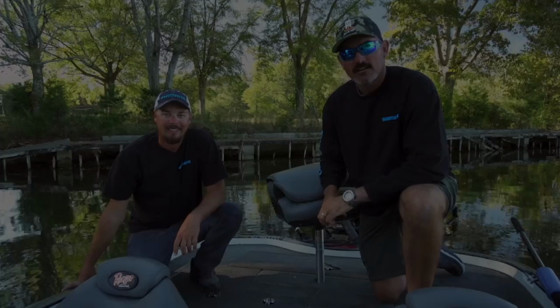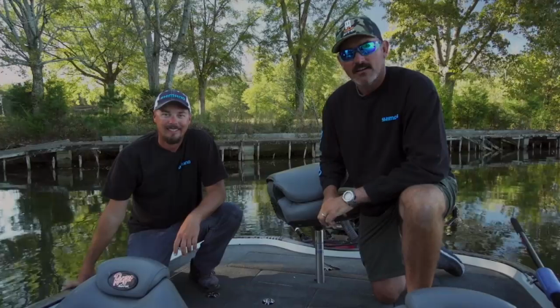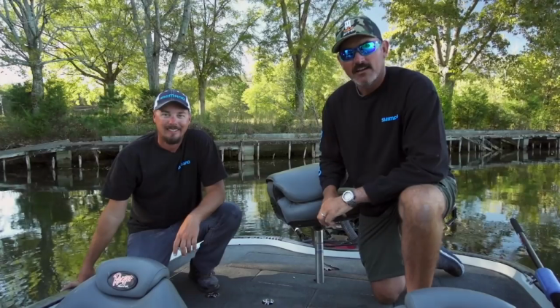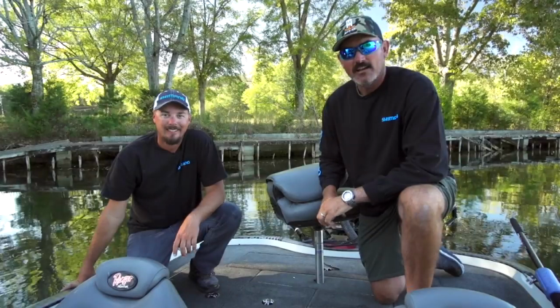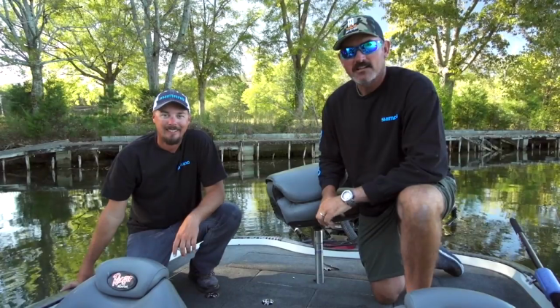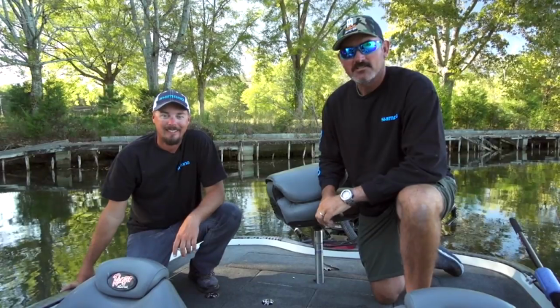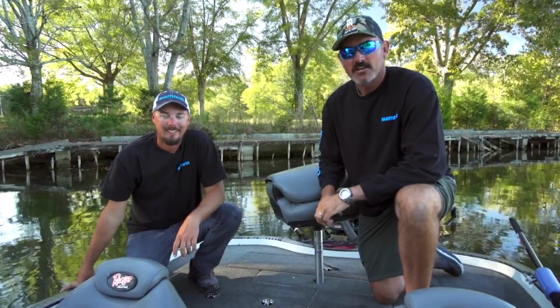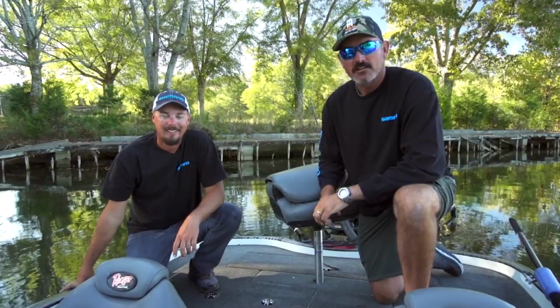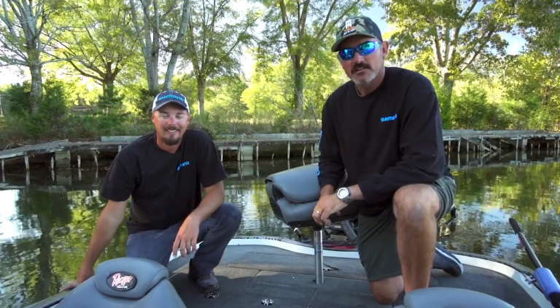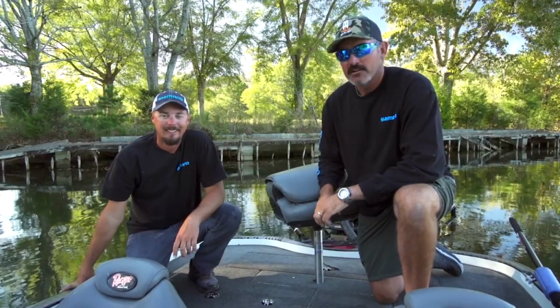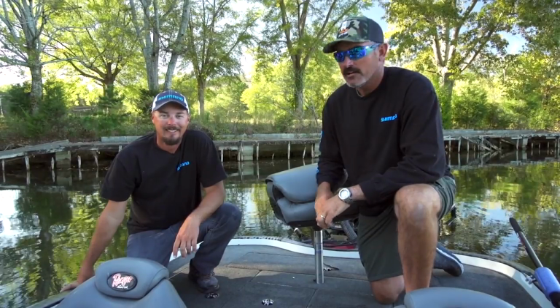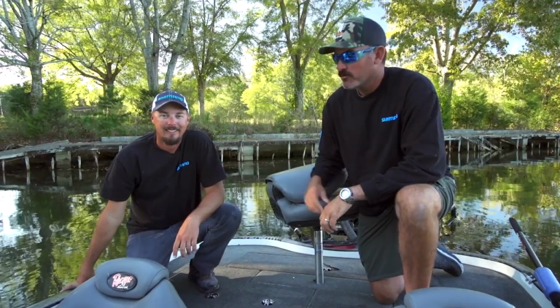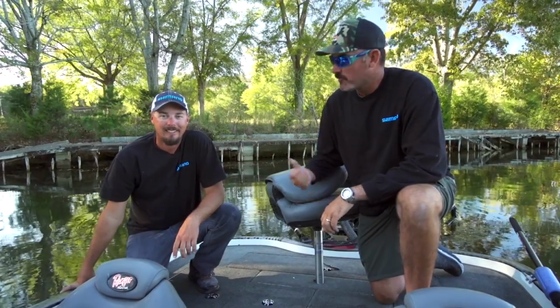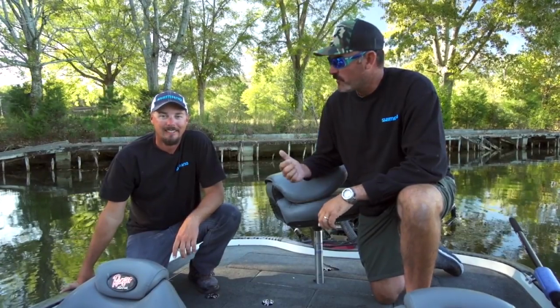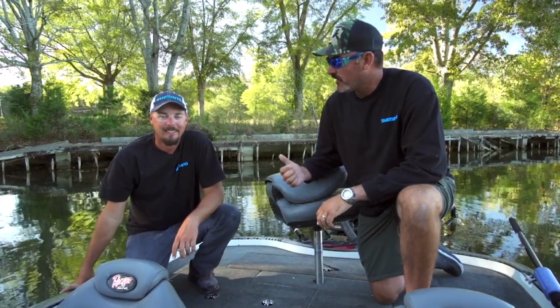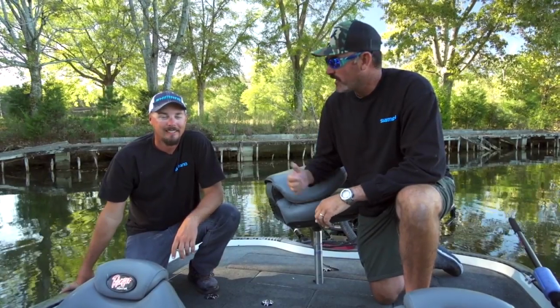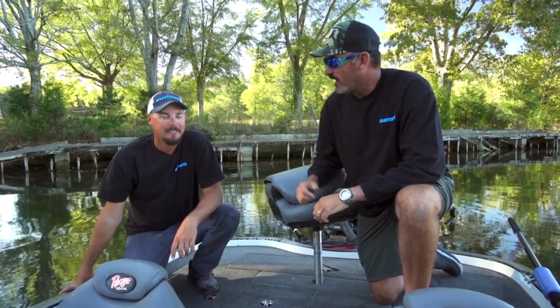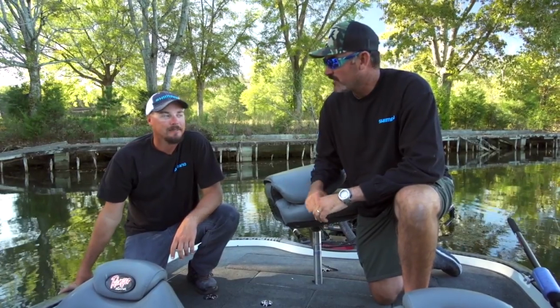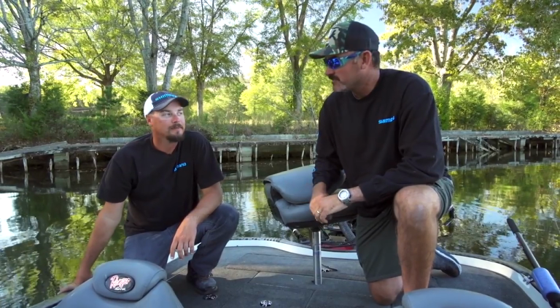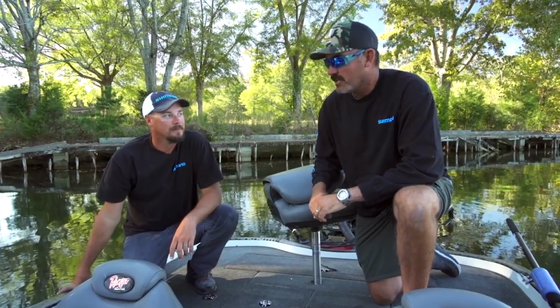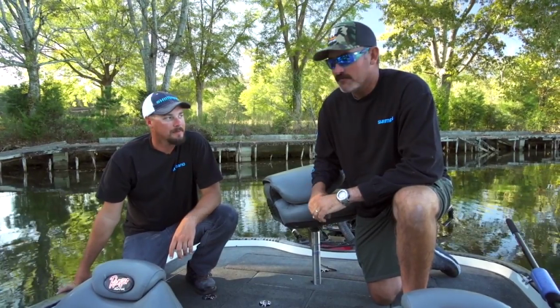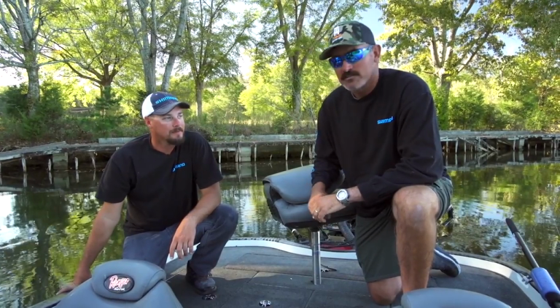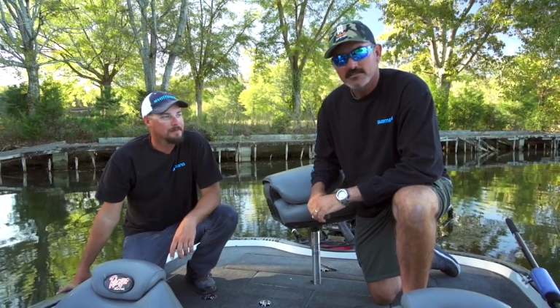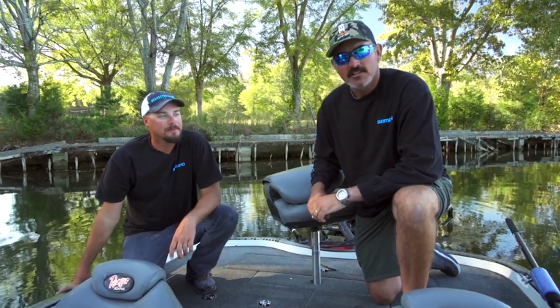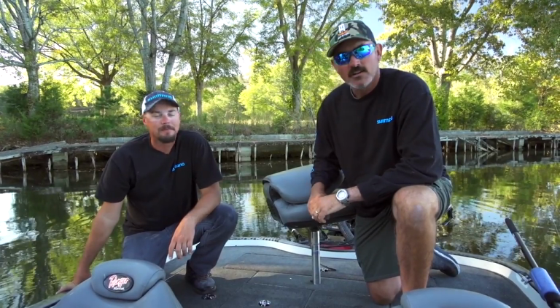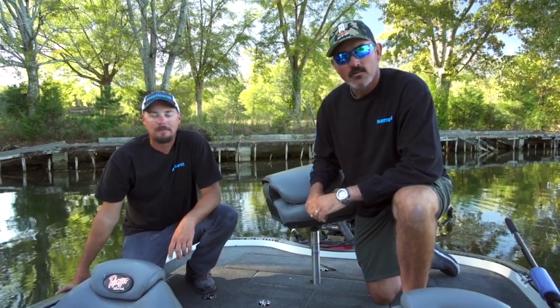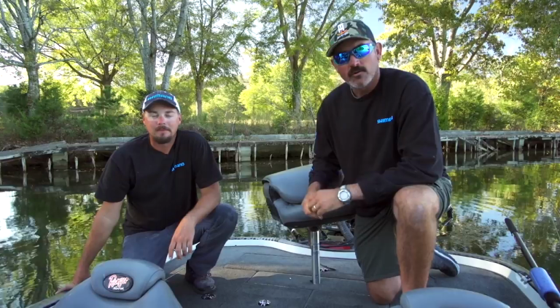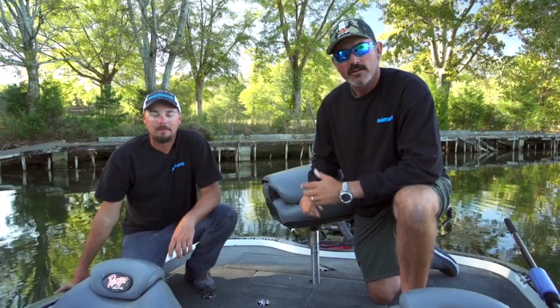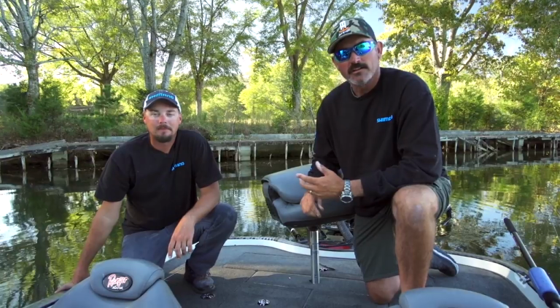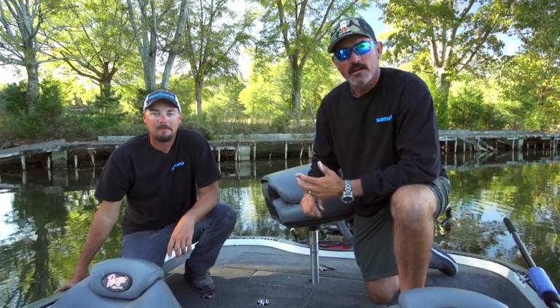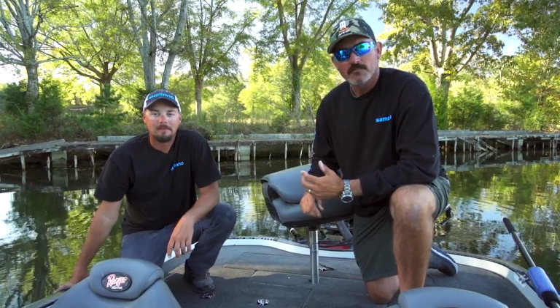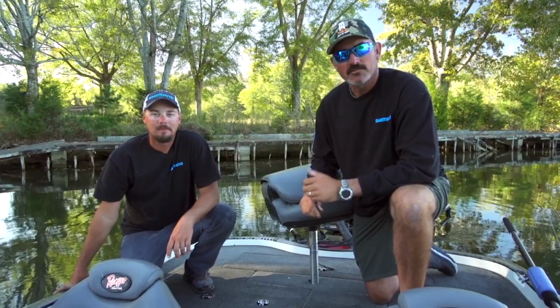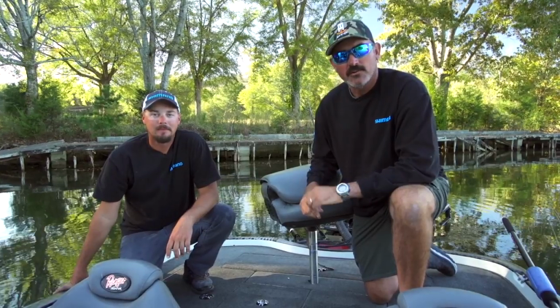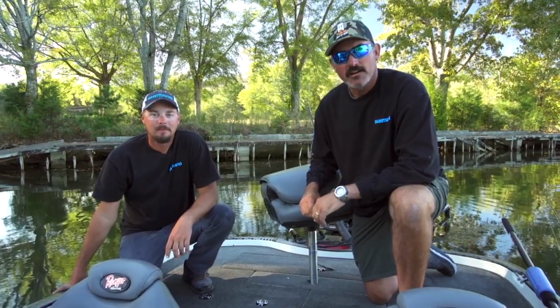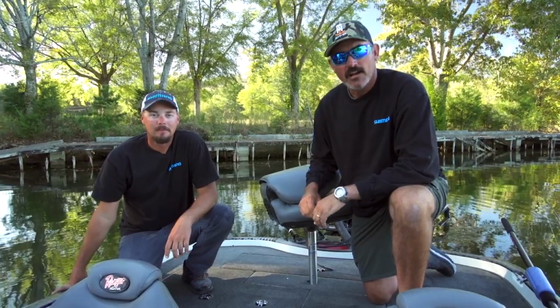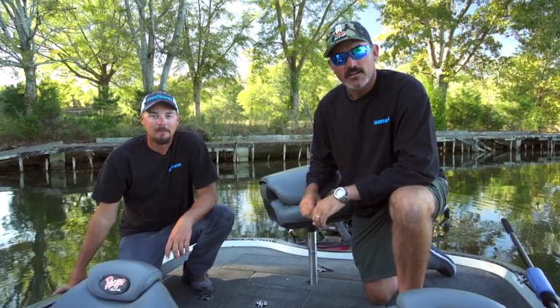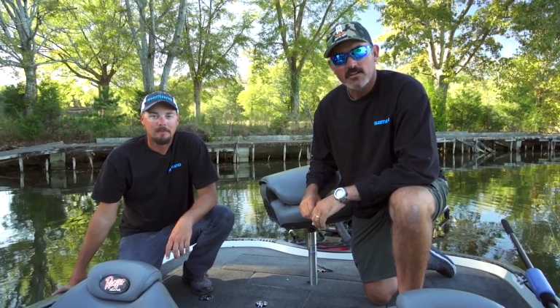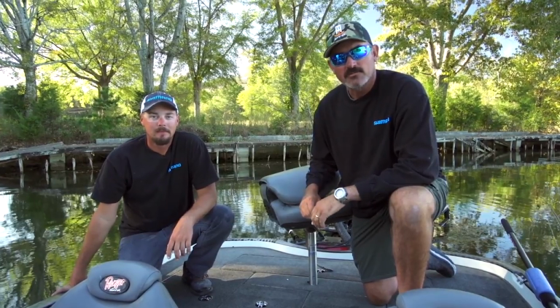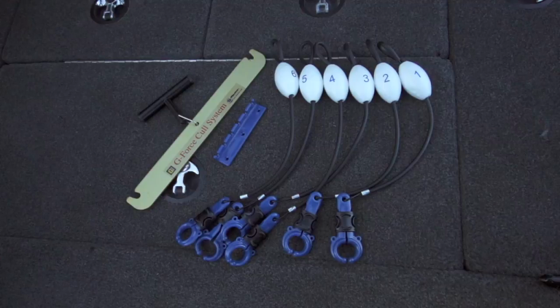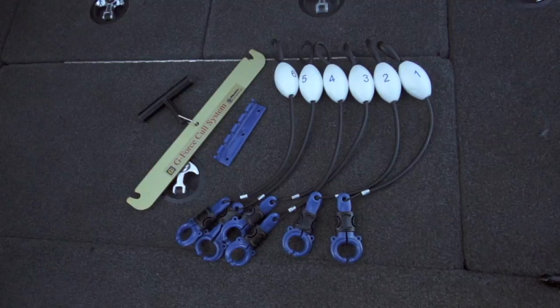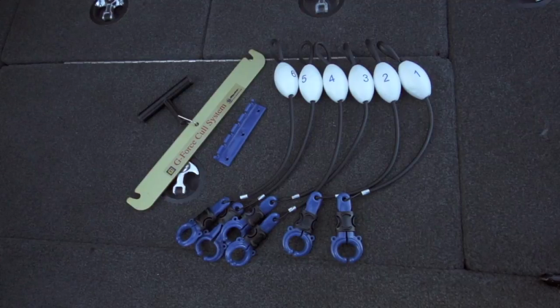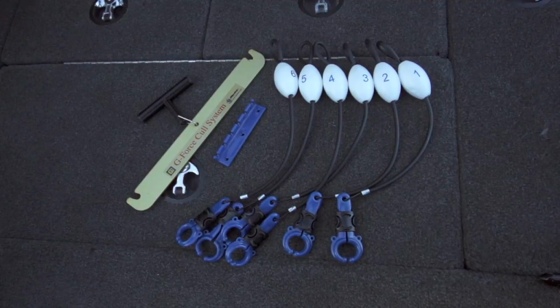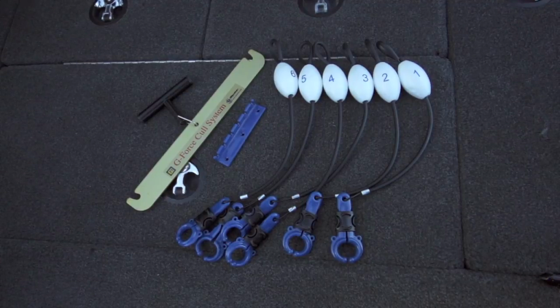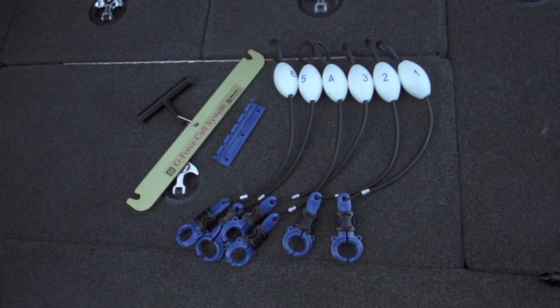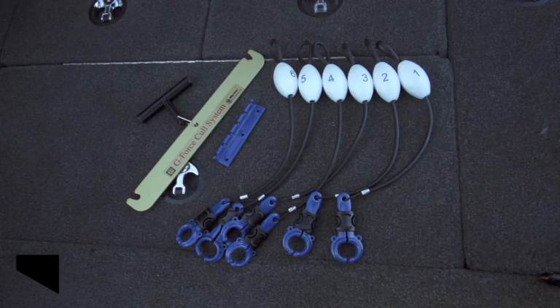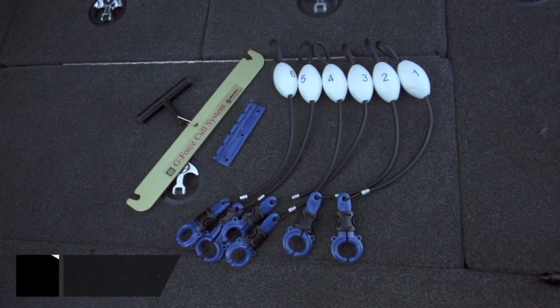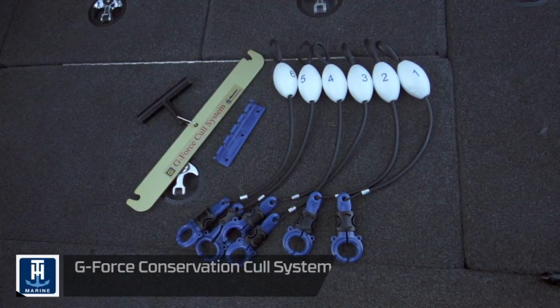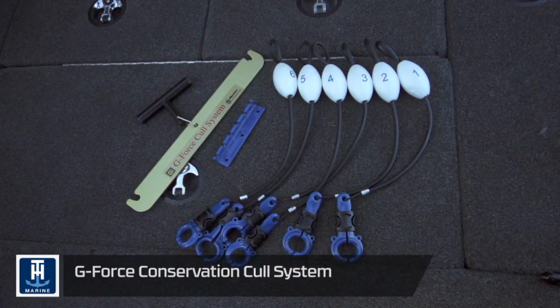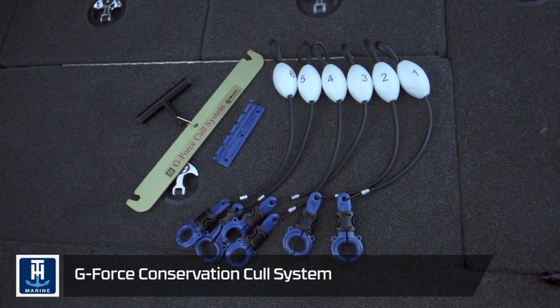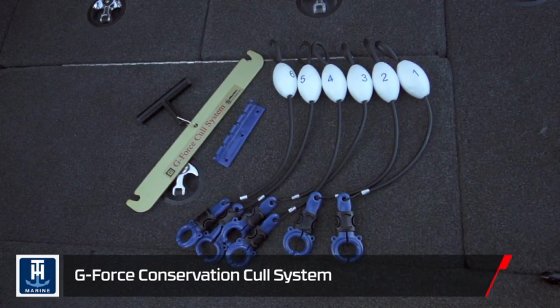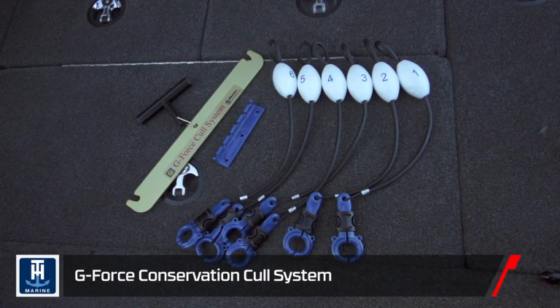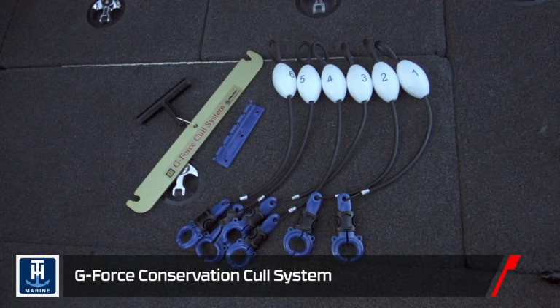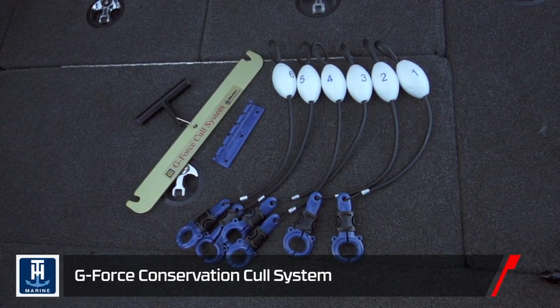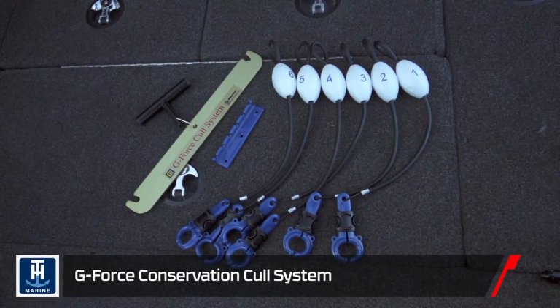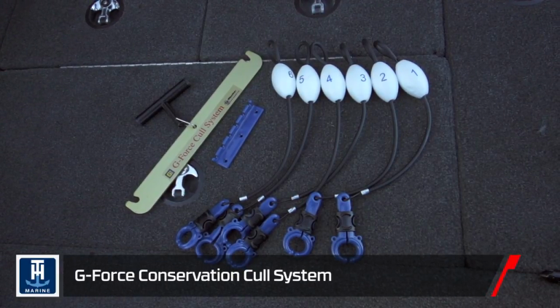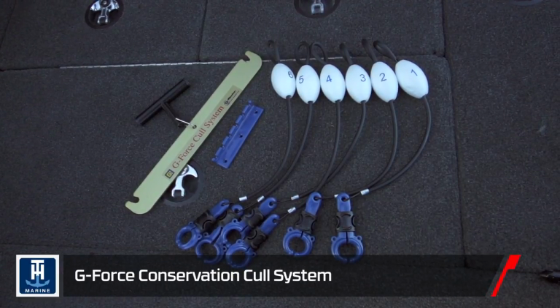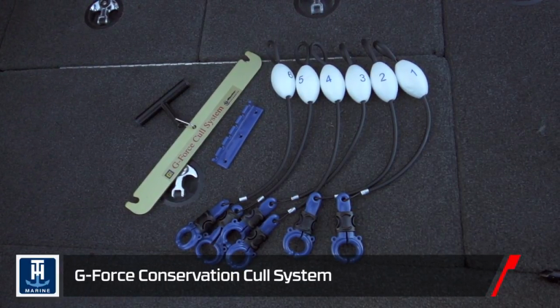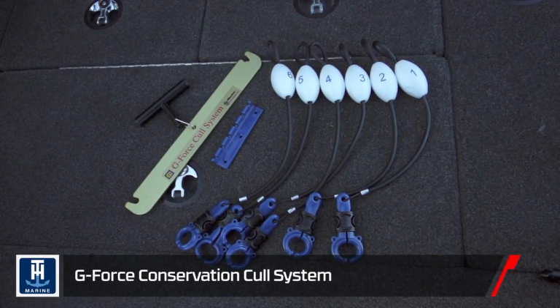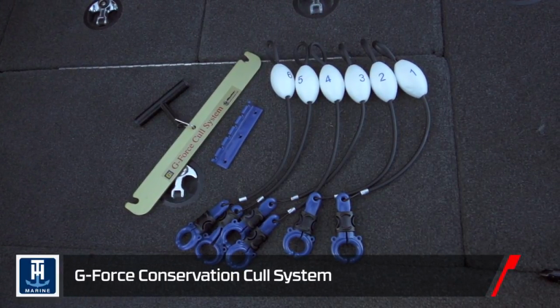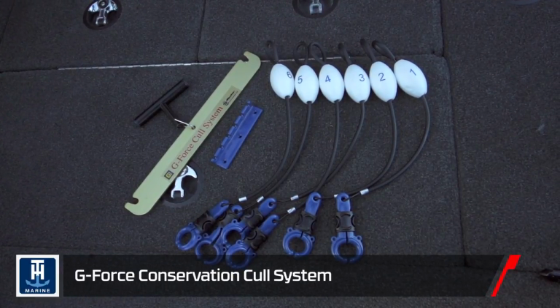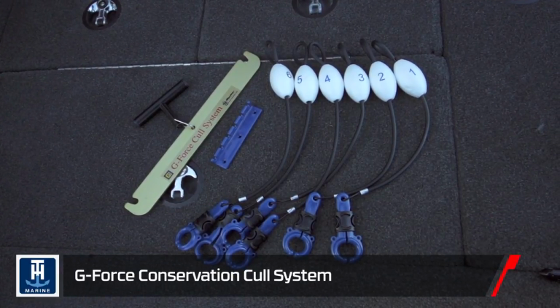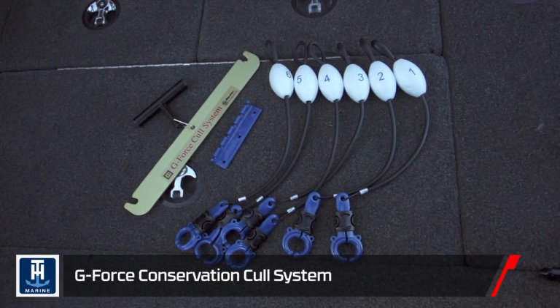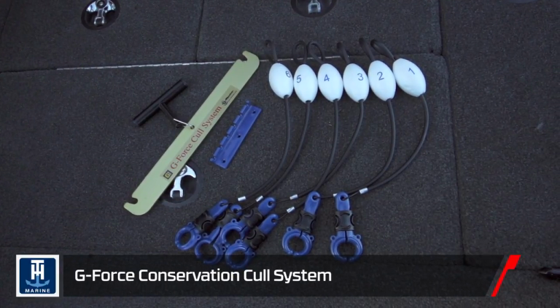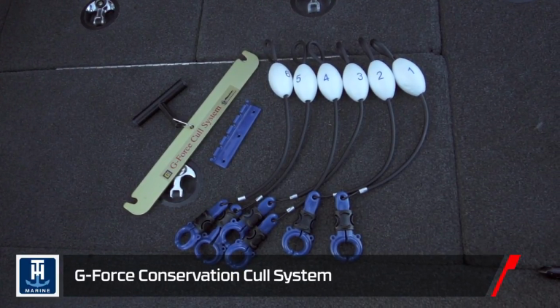Hey guys, Jared Littner here with my buddy Alex Davis. We're going to demonstrate how to use the TH Marine Conservation Cull System.